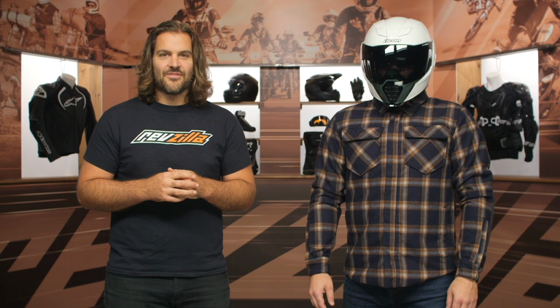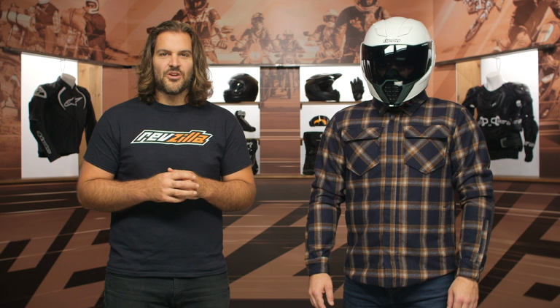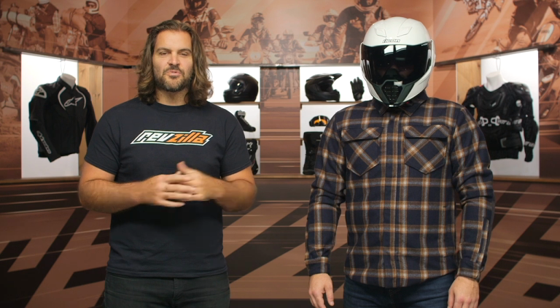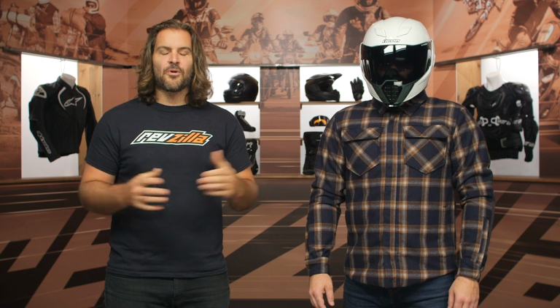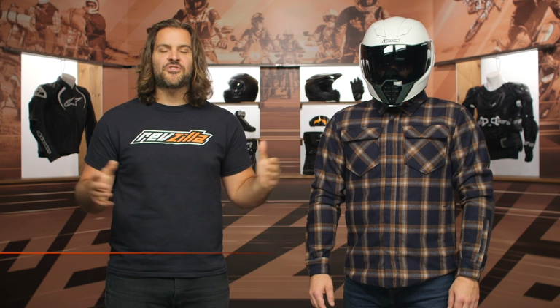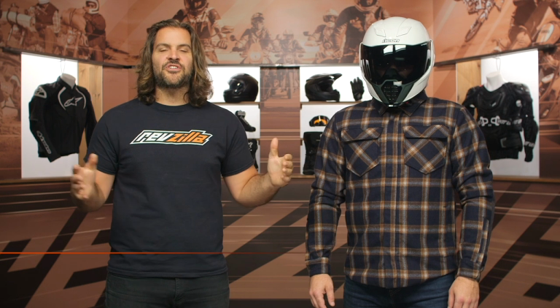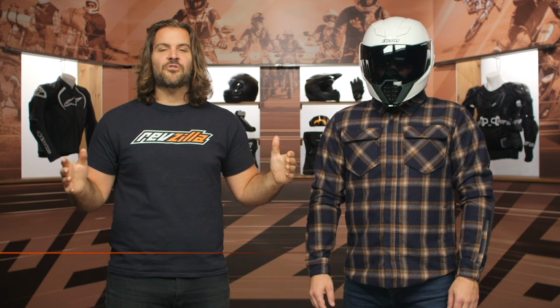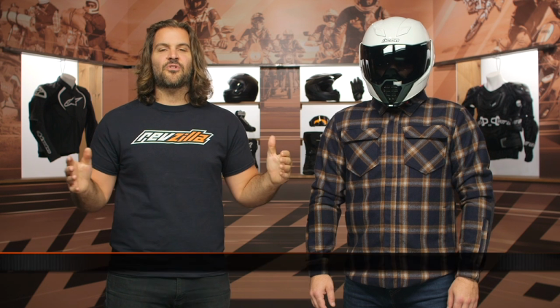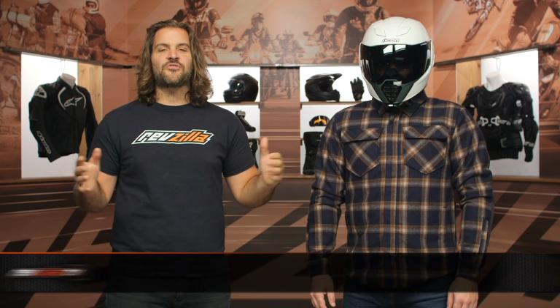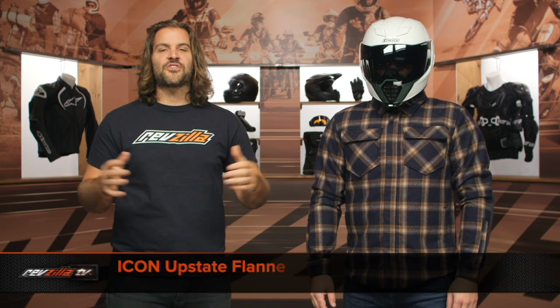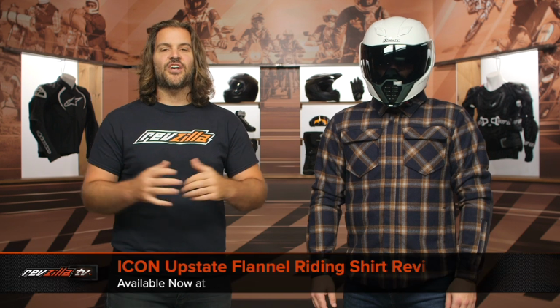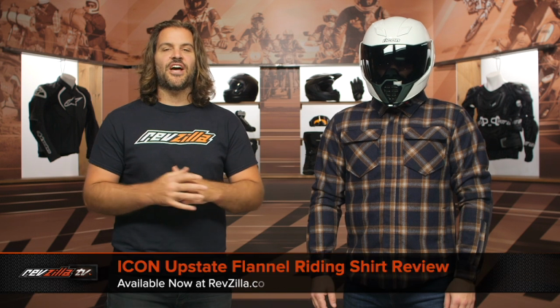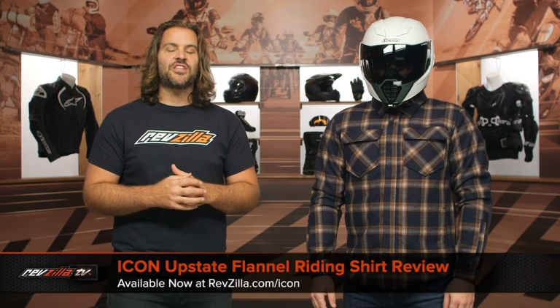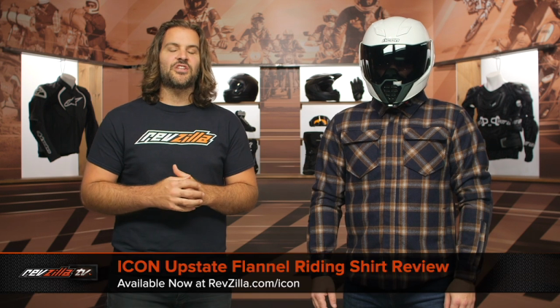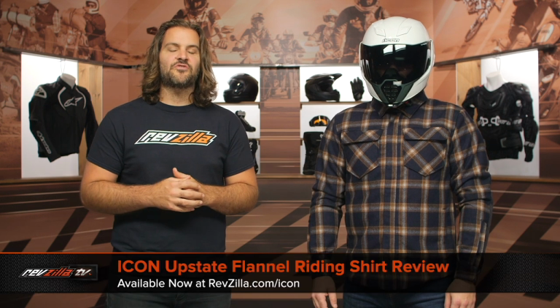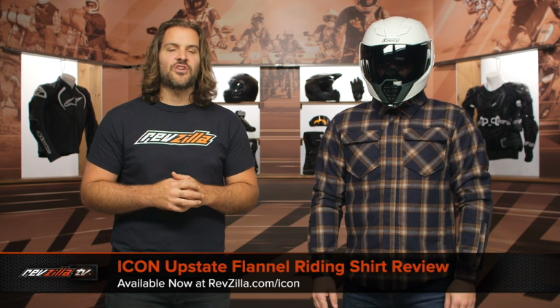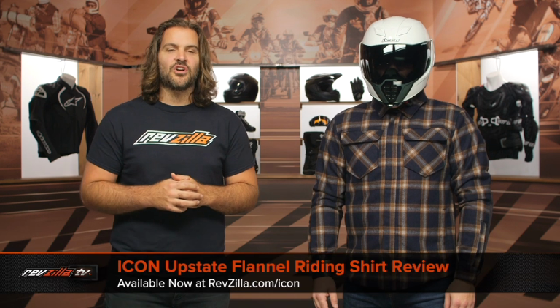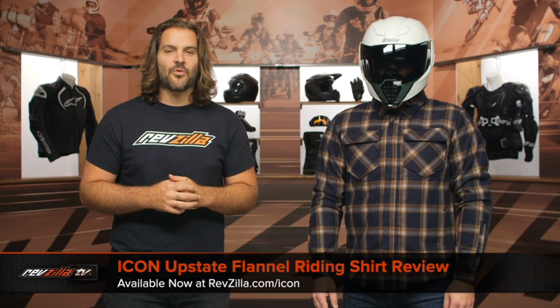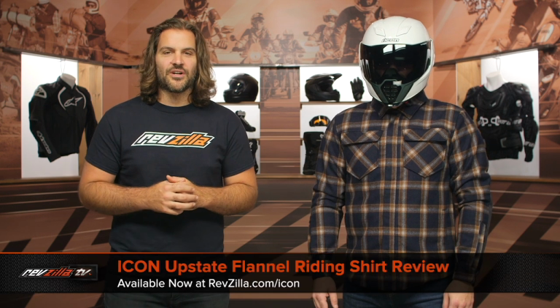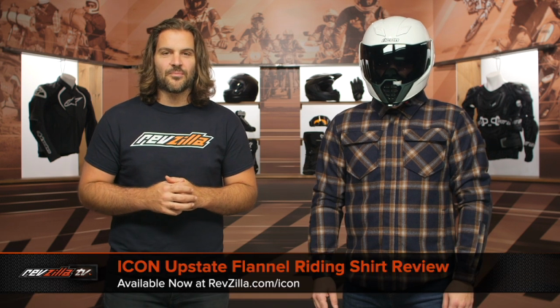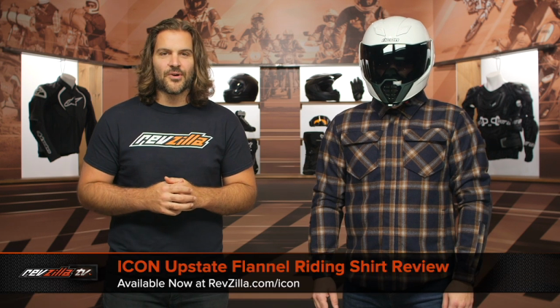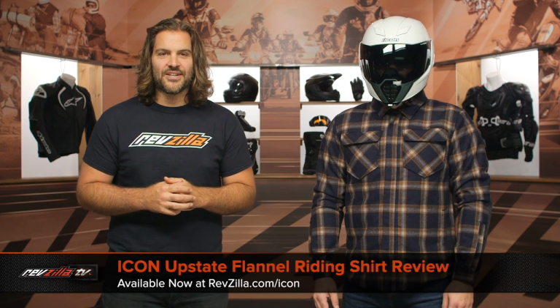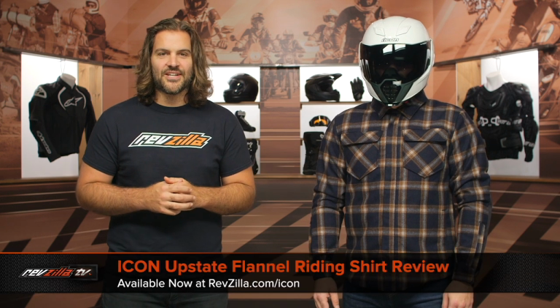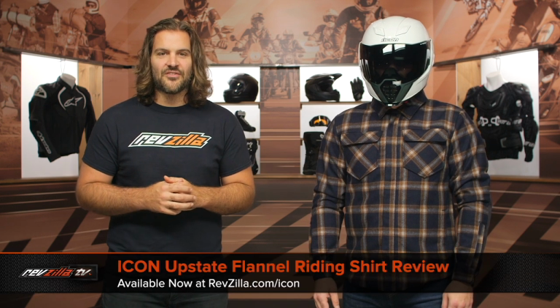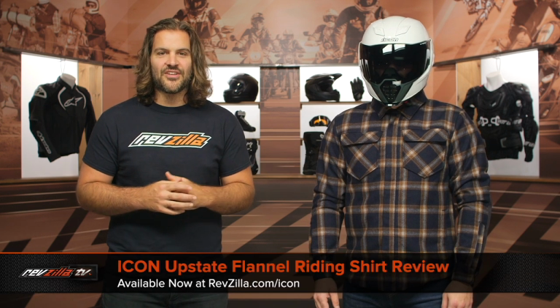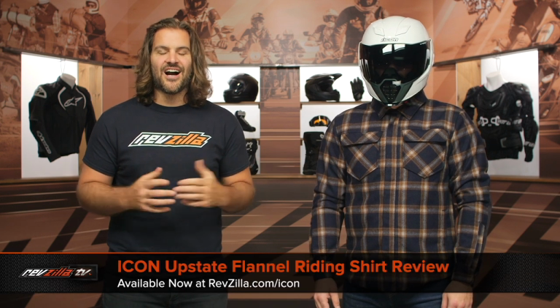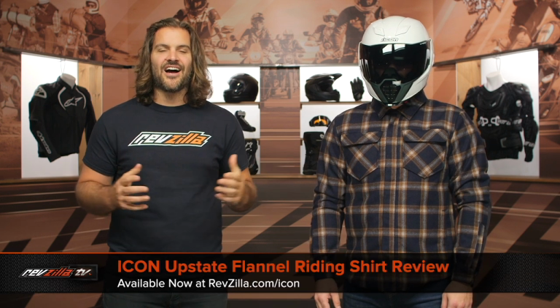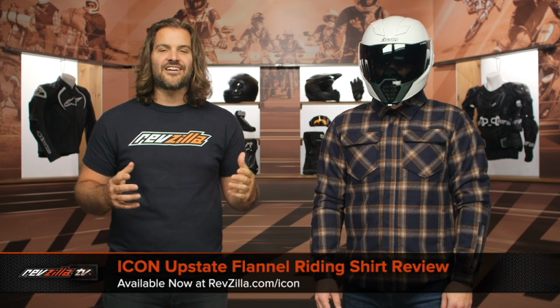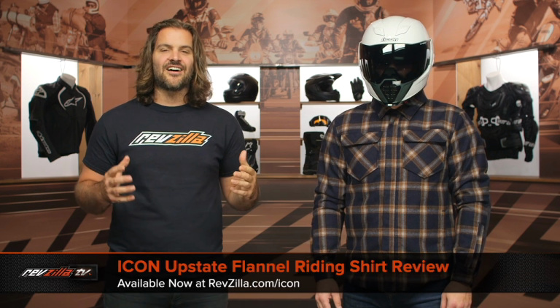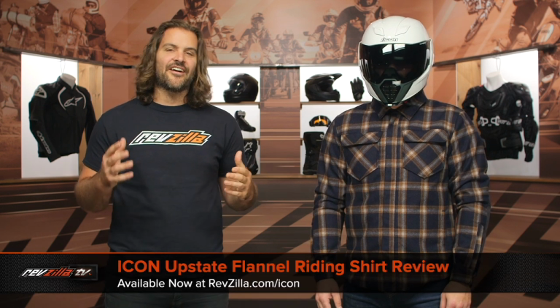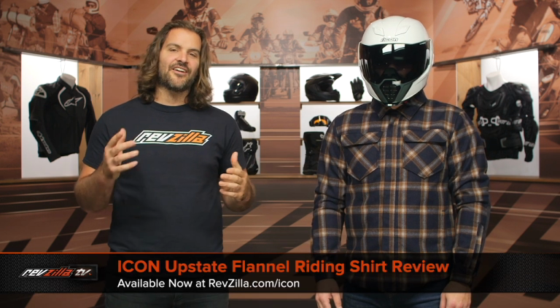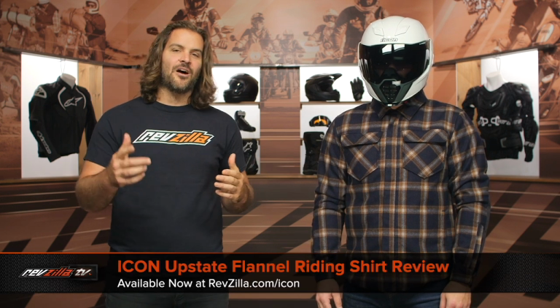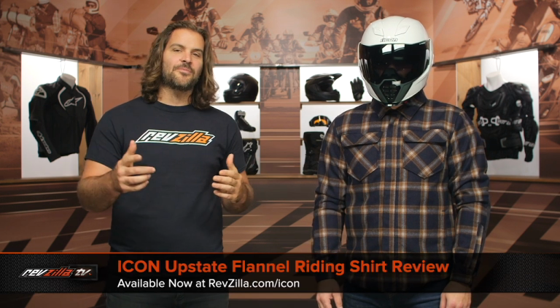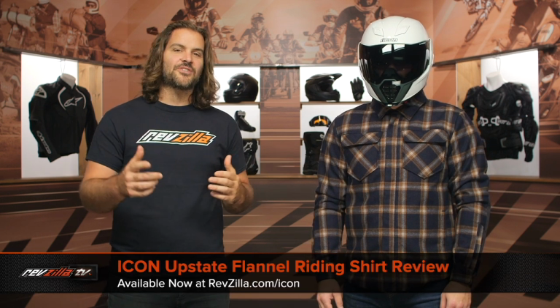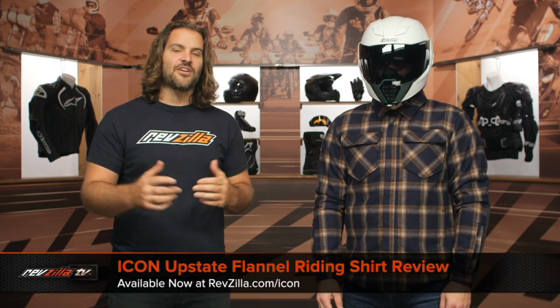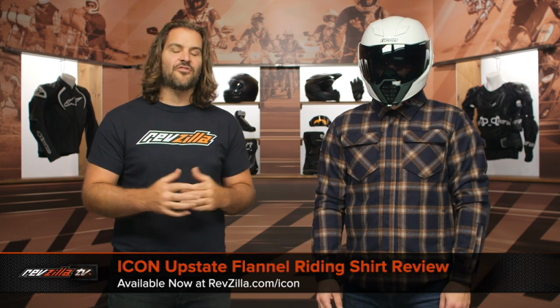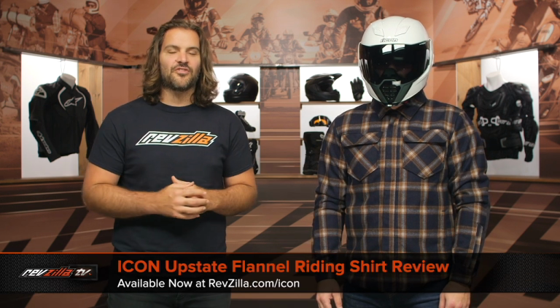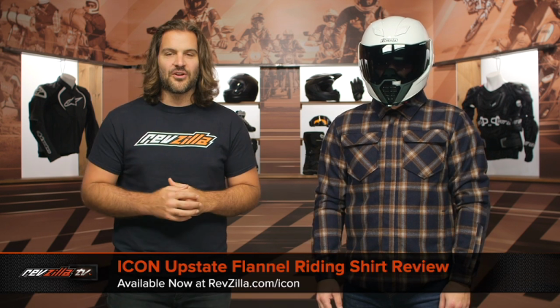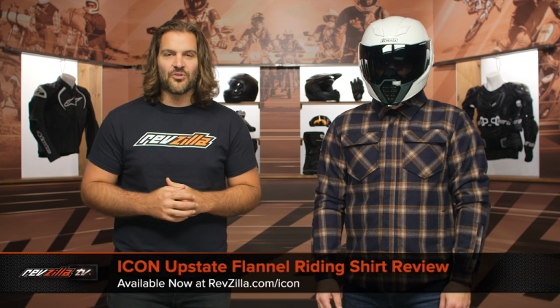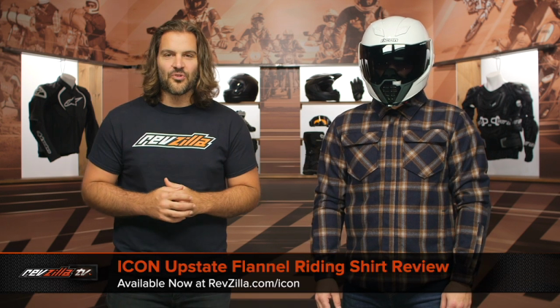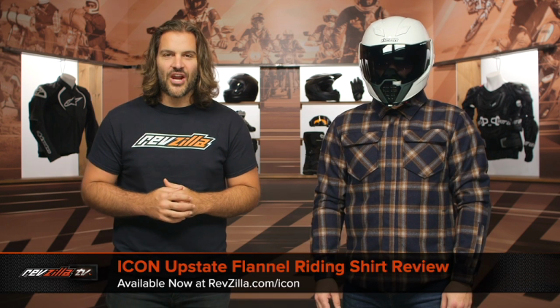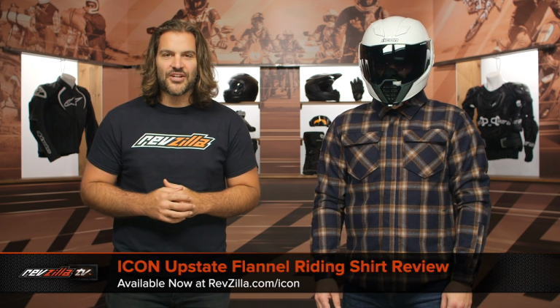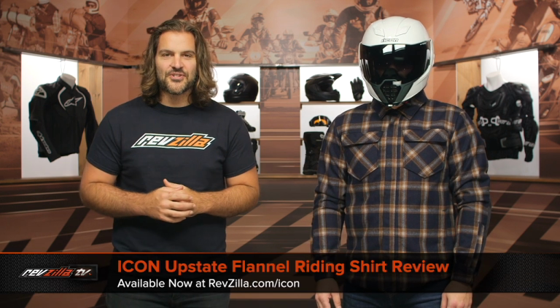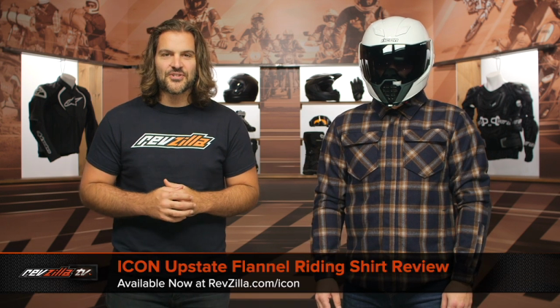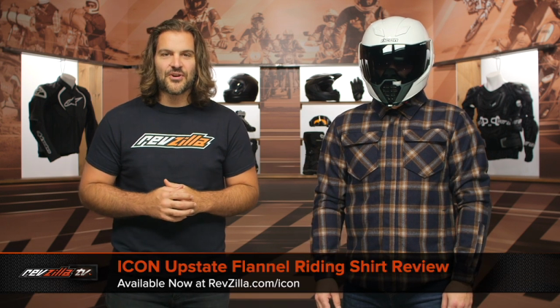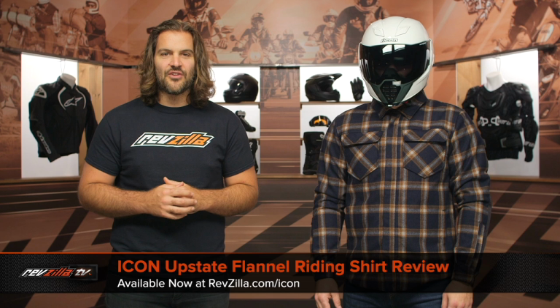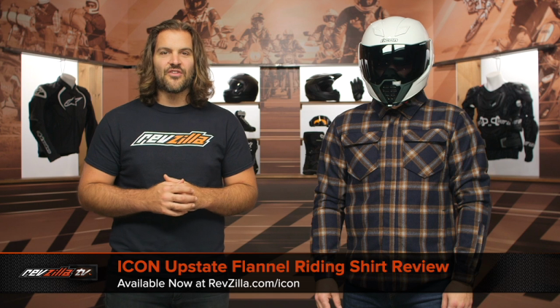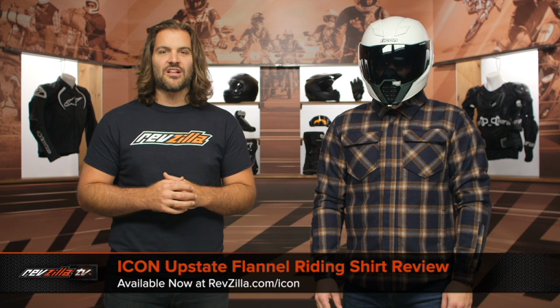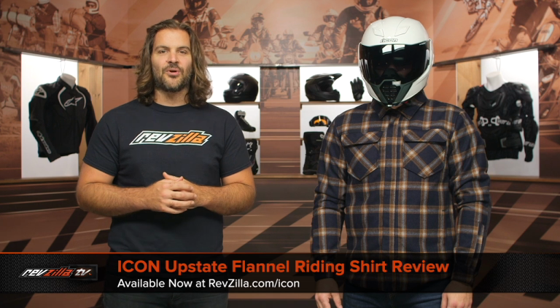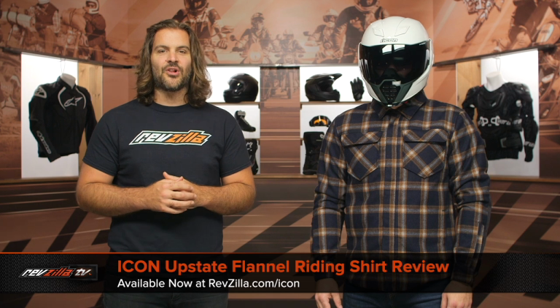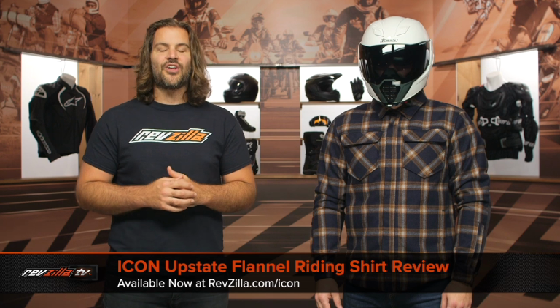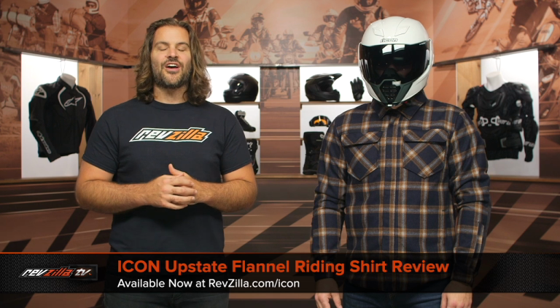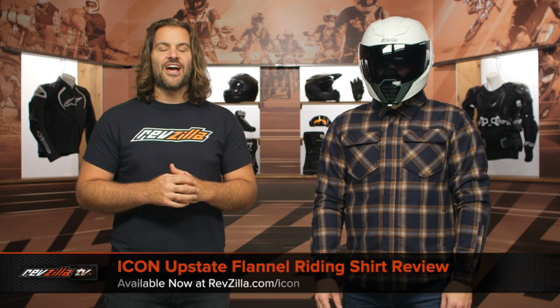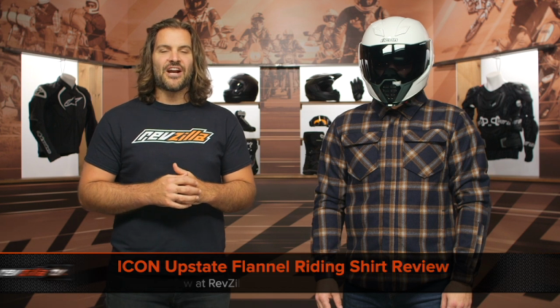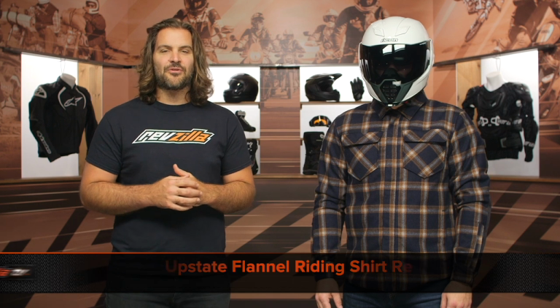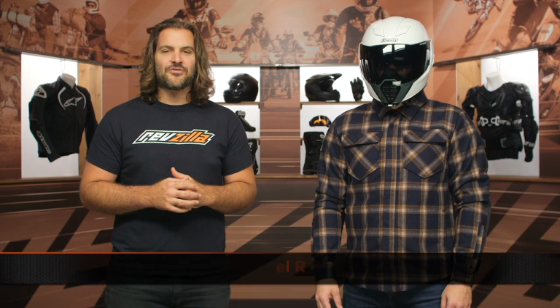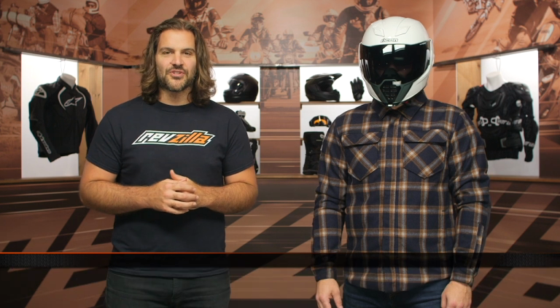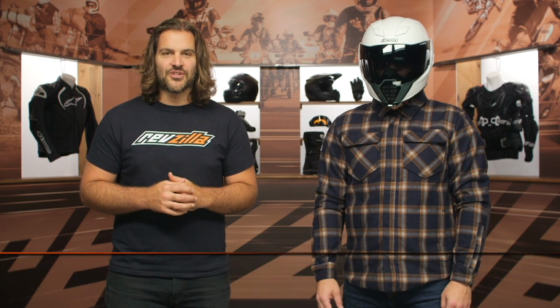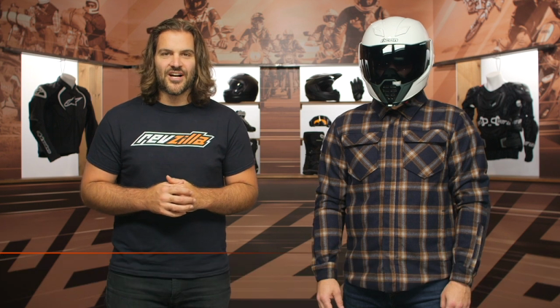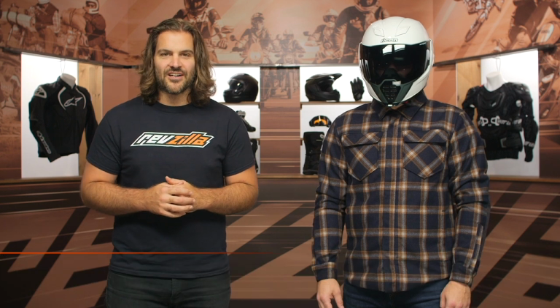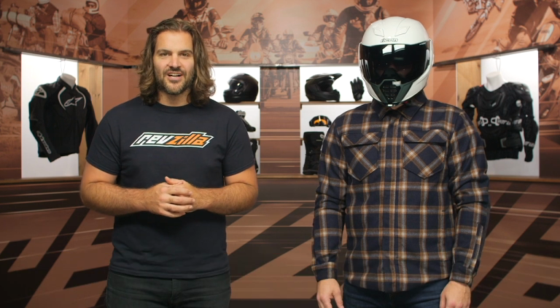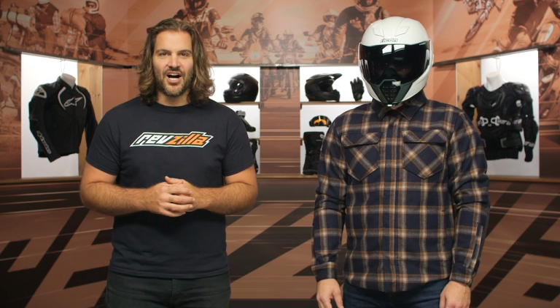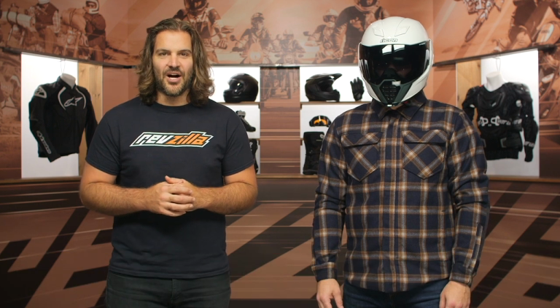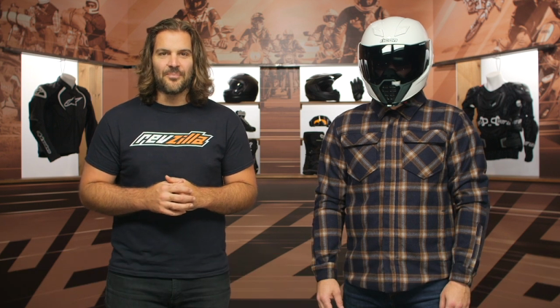Spurgeon here with RevZilla, and in this video we're going to break down the Icon Upstate Flannel Riding Shirt, available at RevZilla.com.